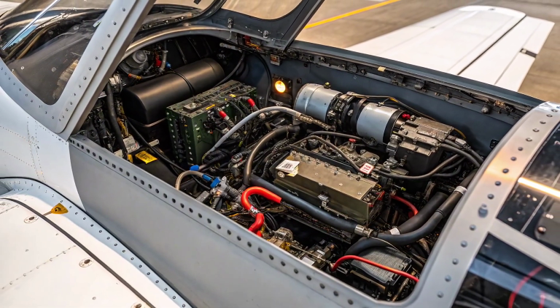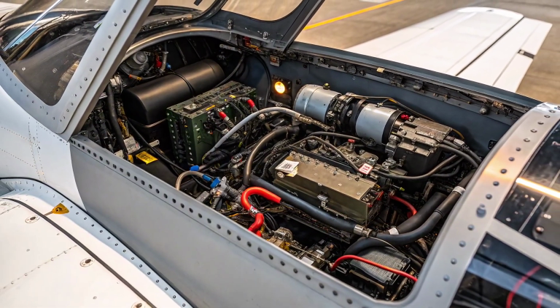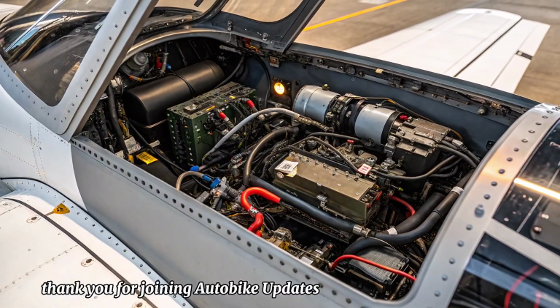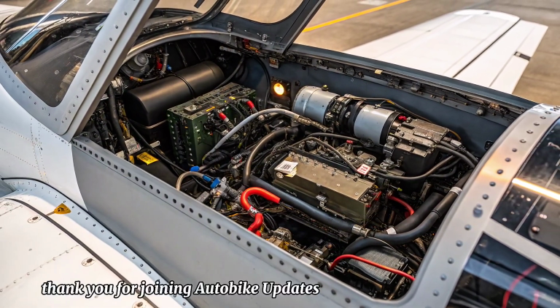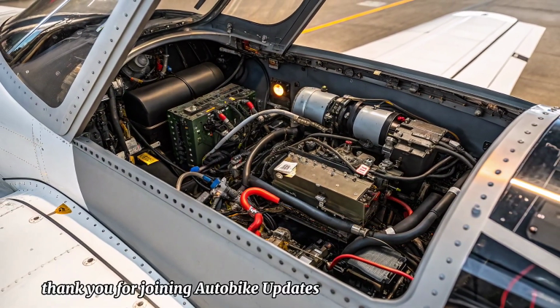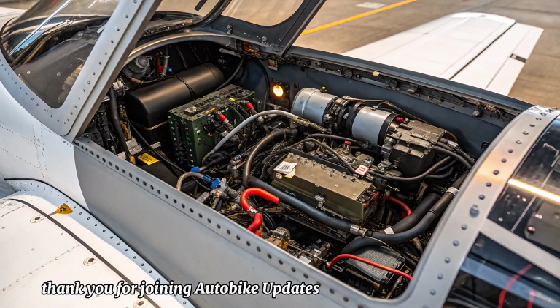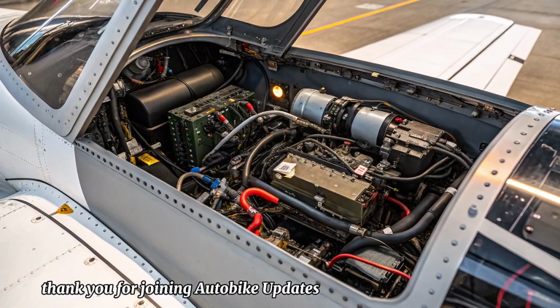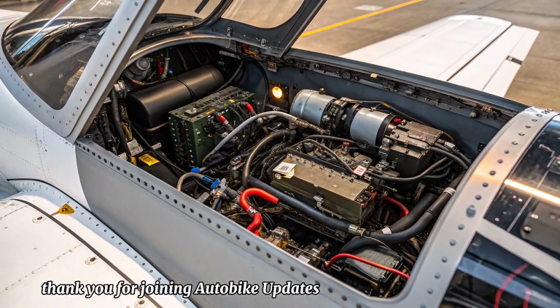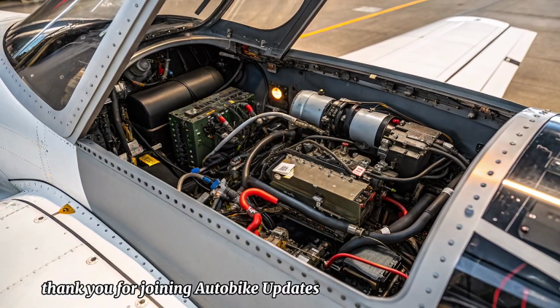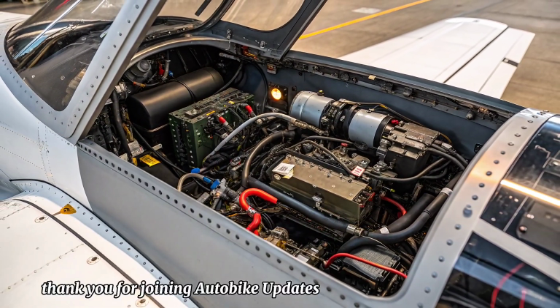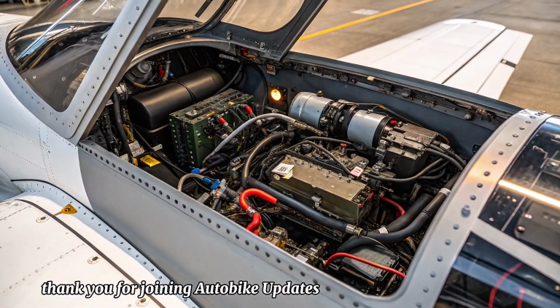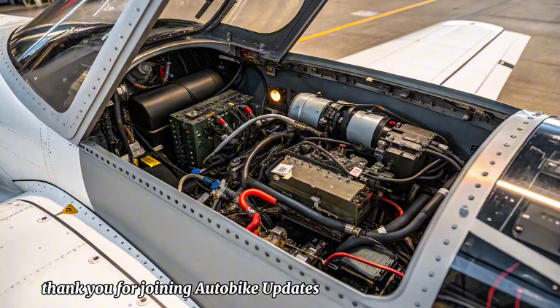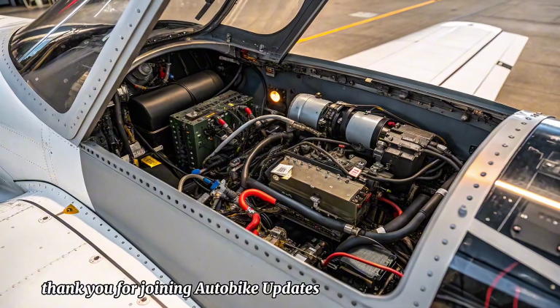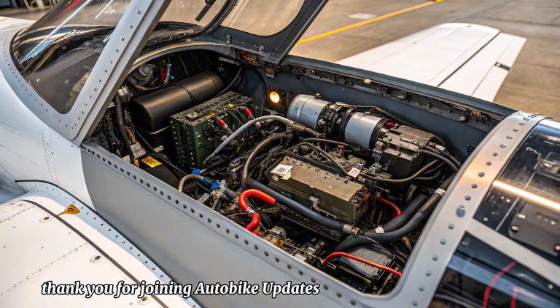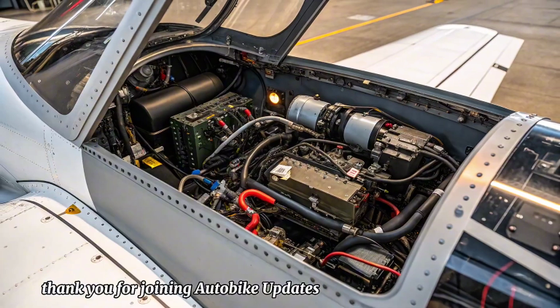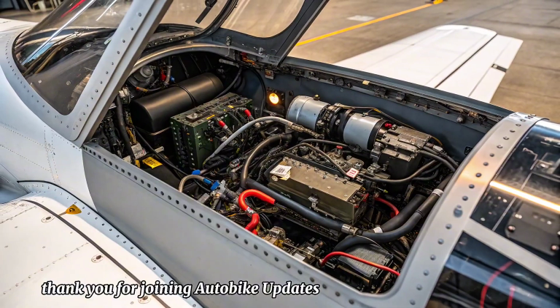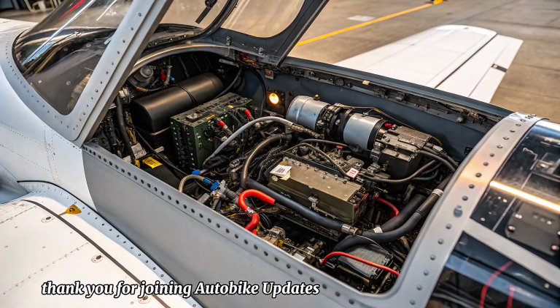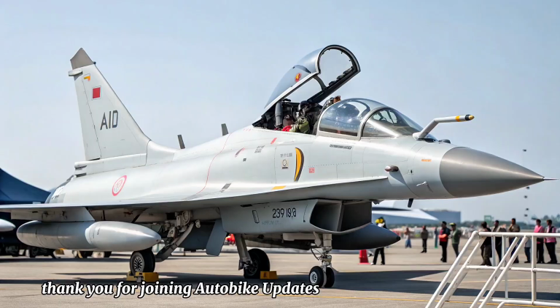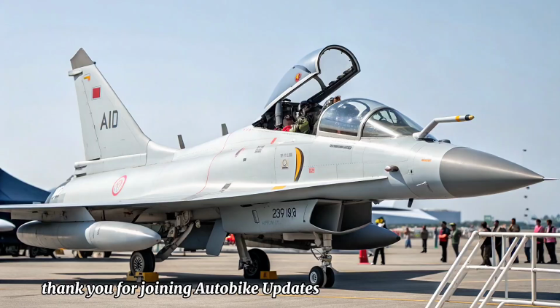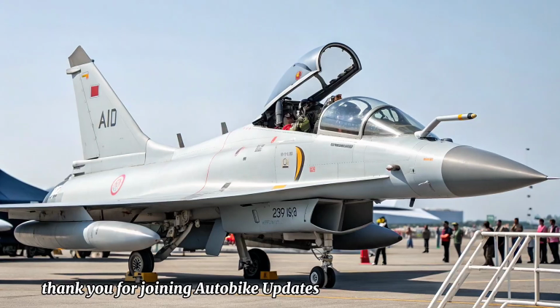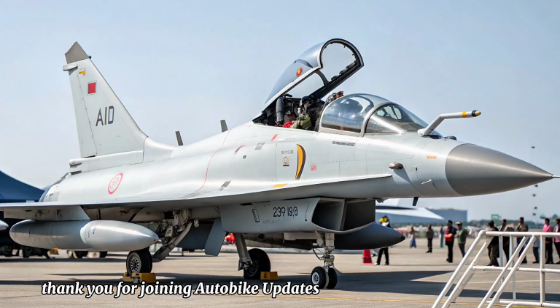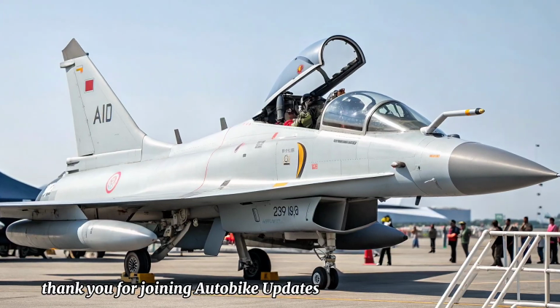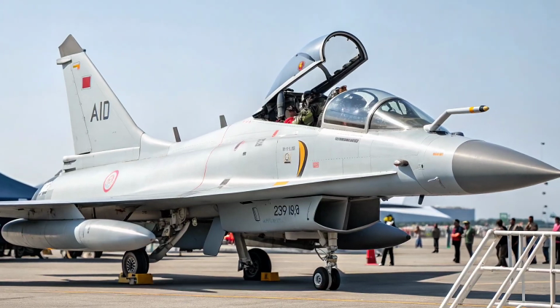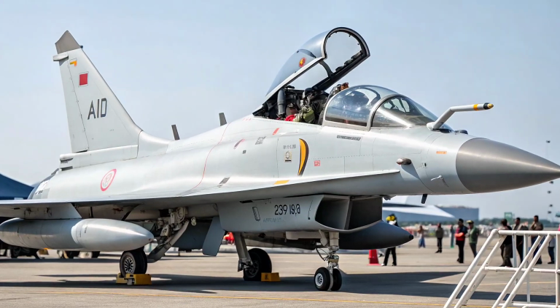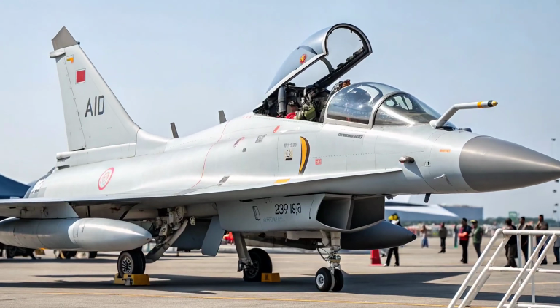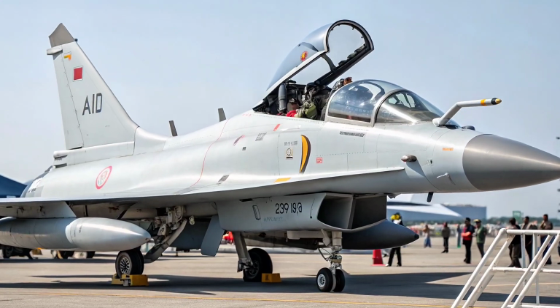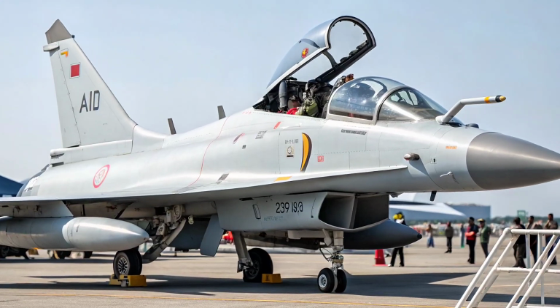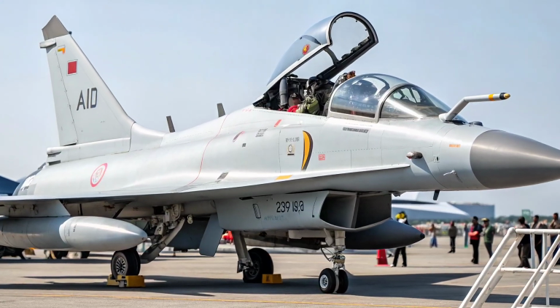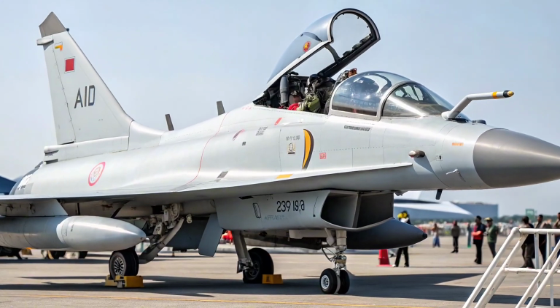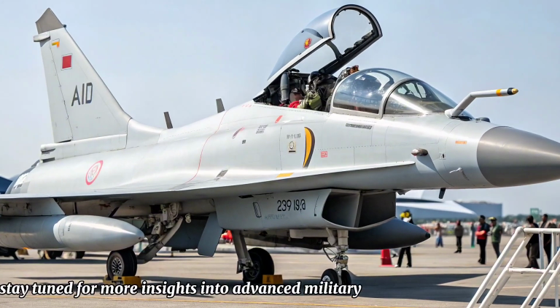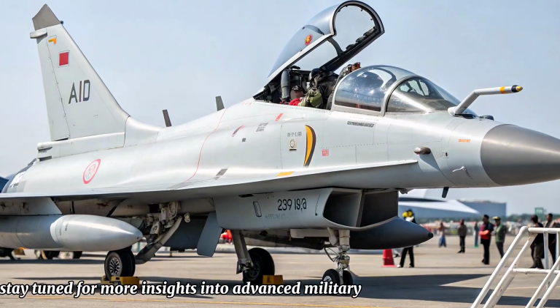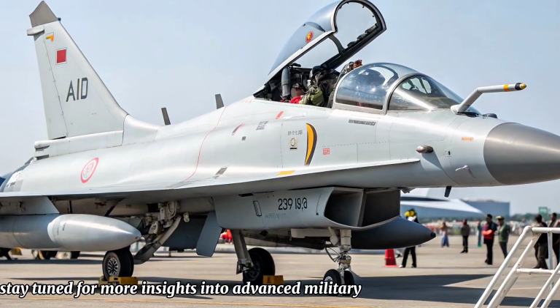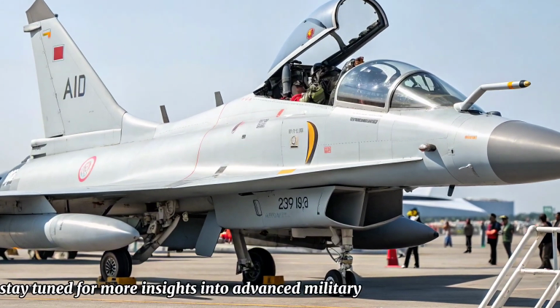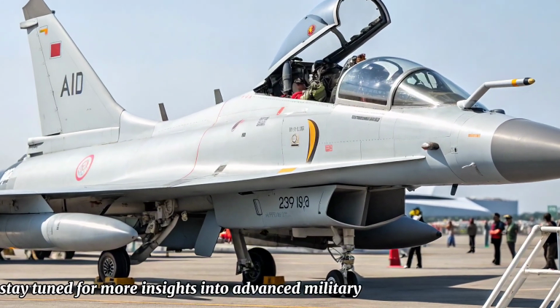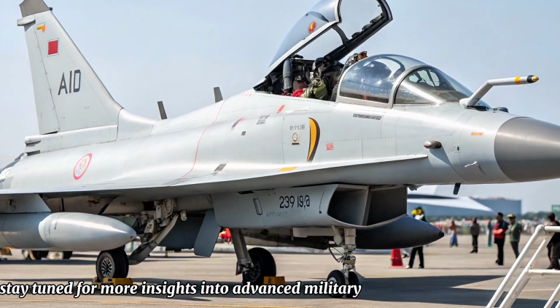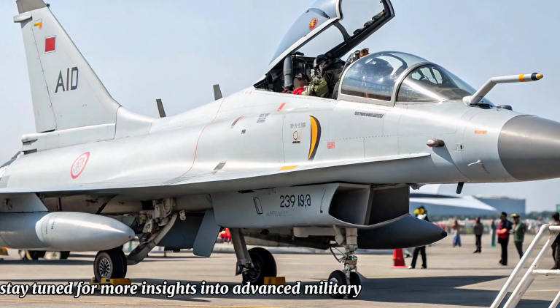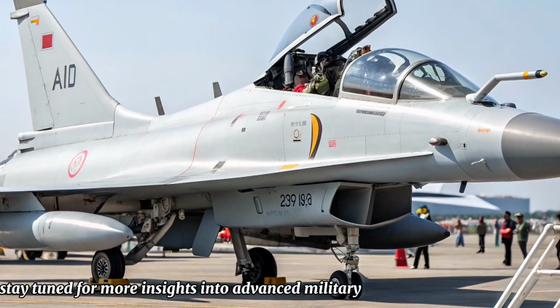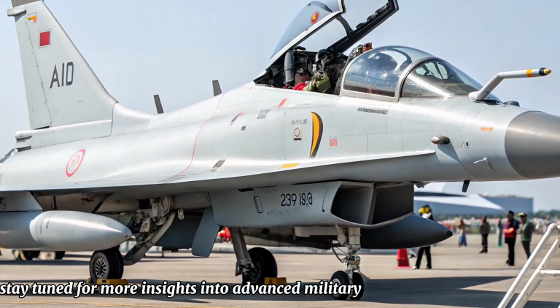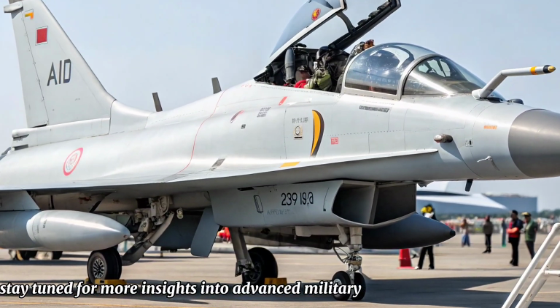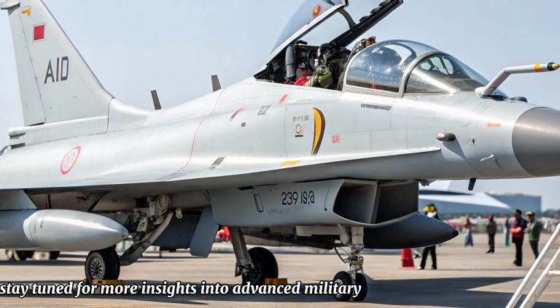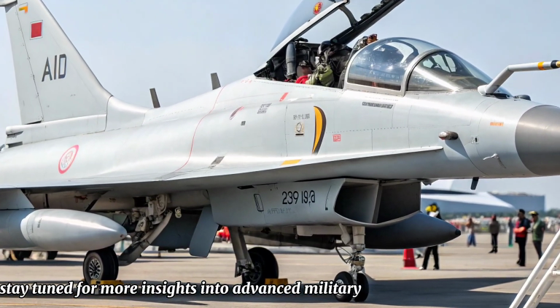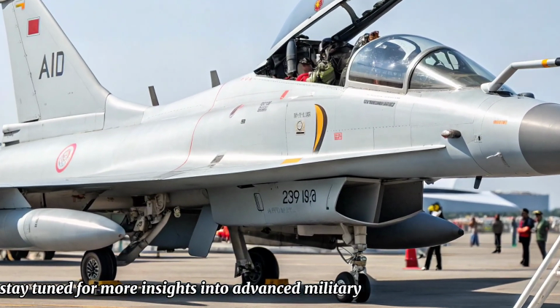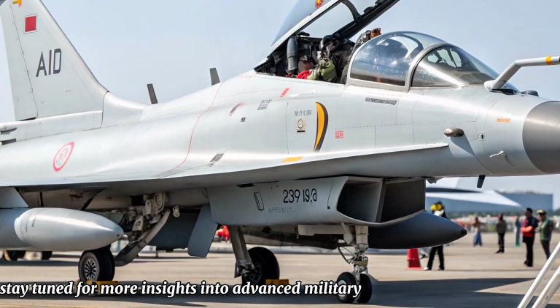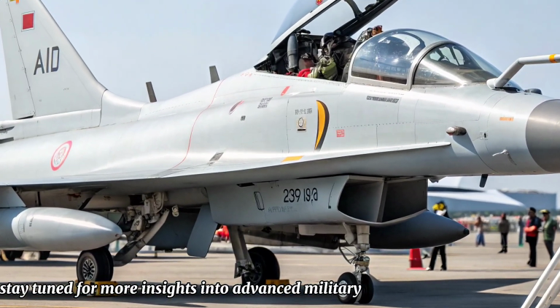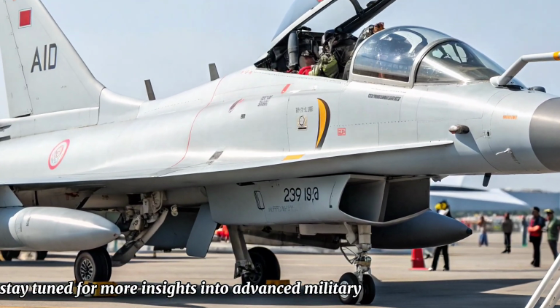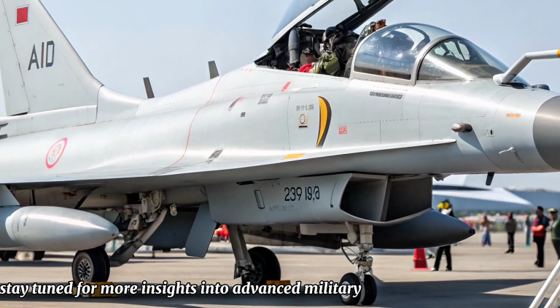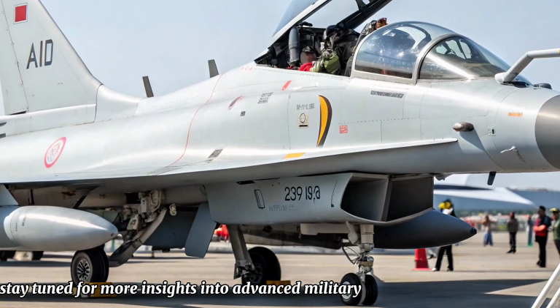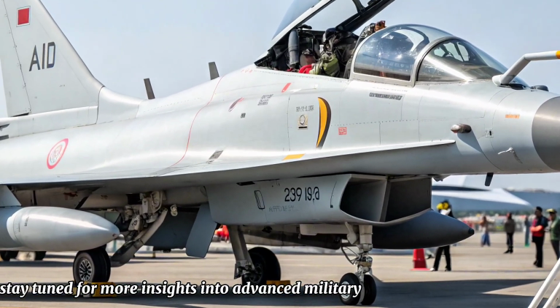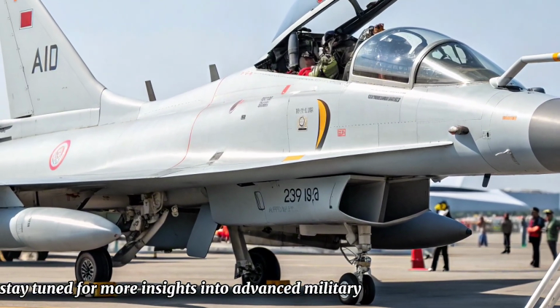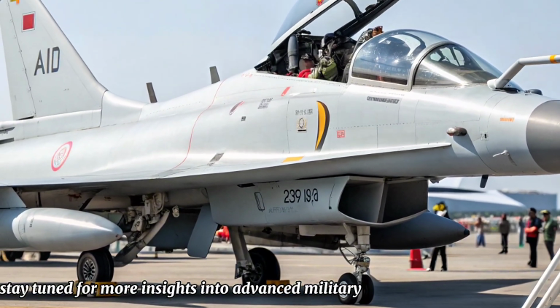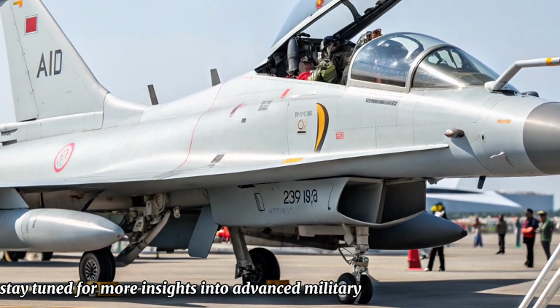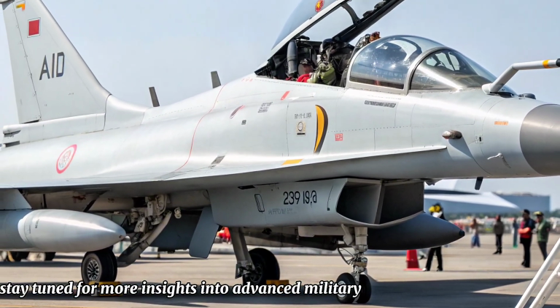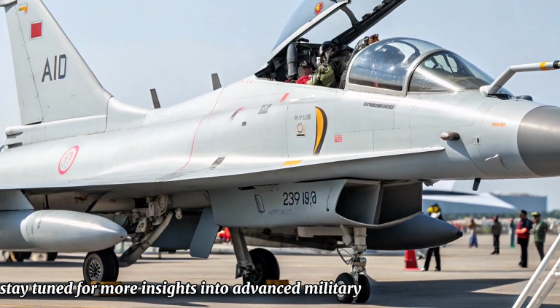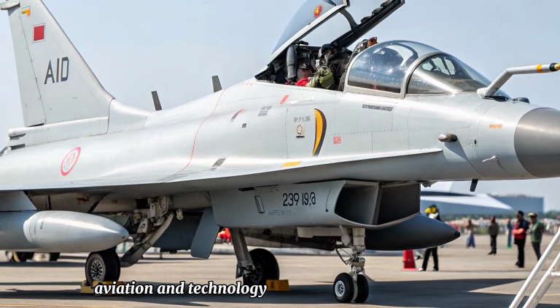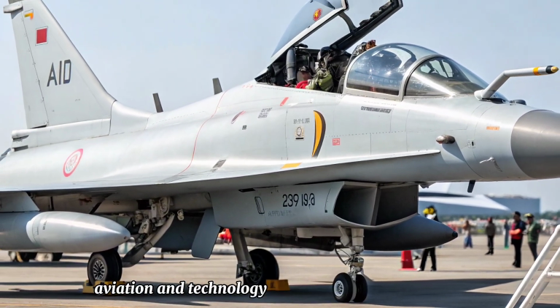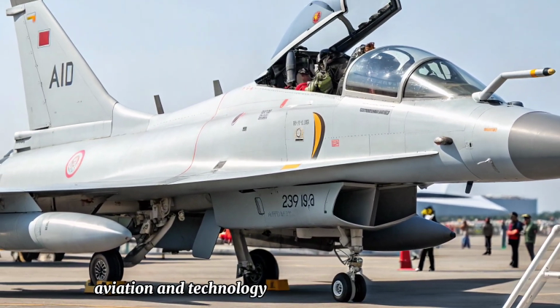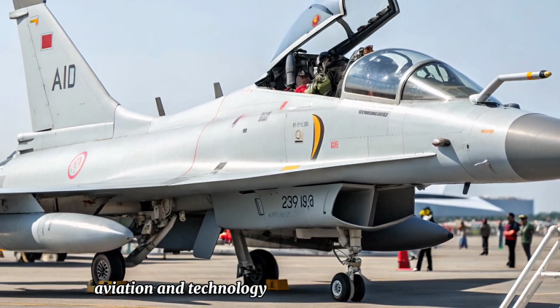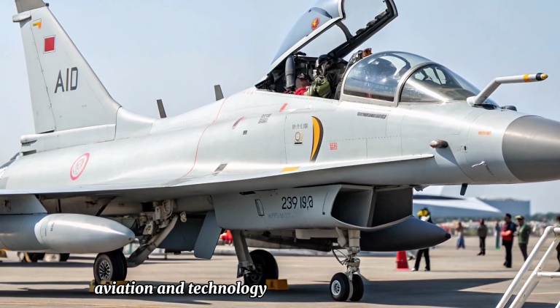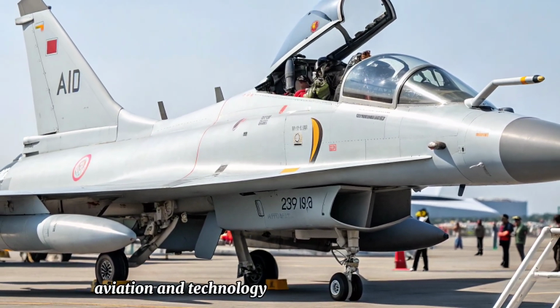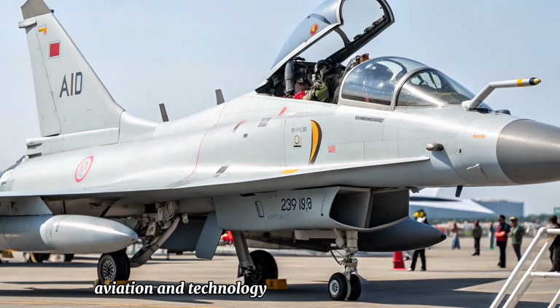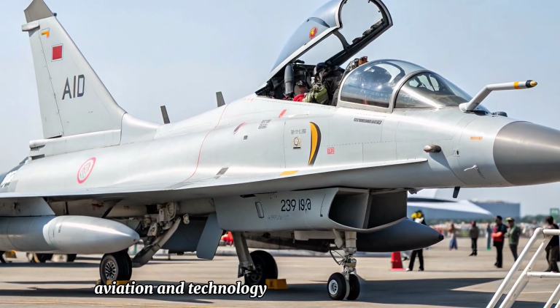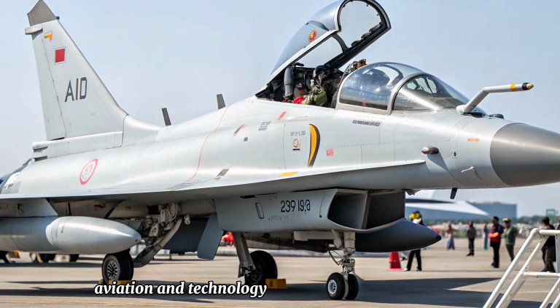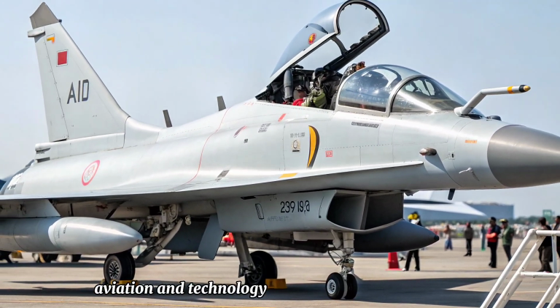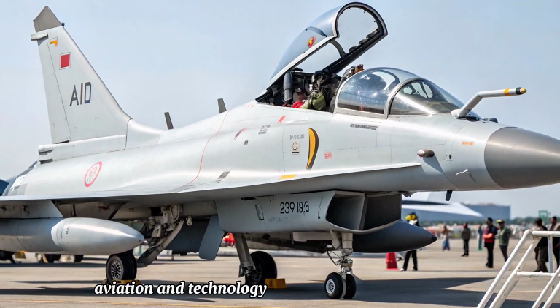Thank you for joining. Stay tuned for more insights into advanced military aviation and technology.